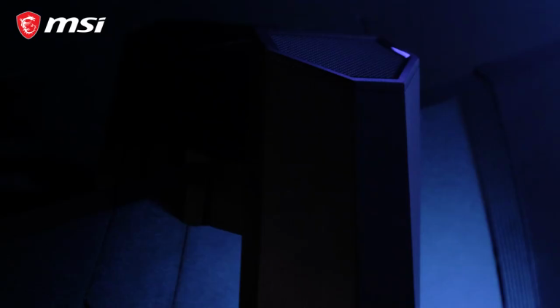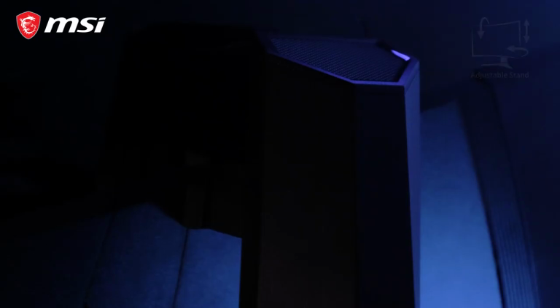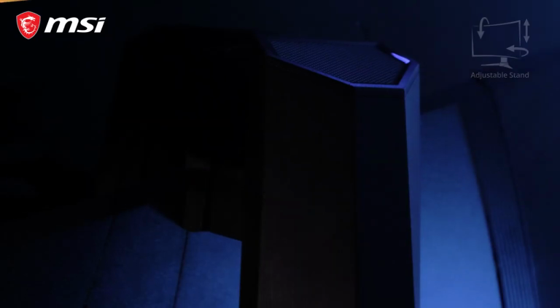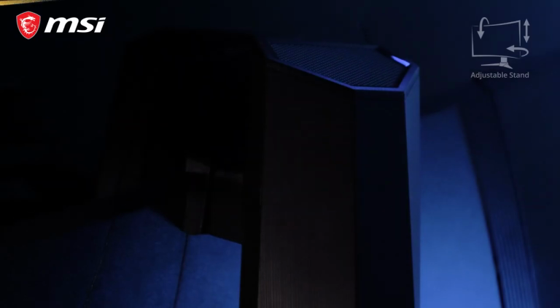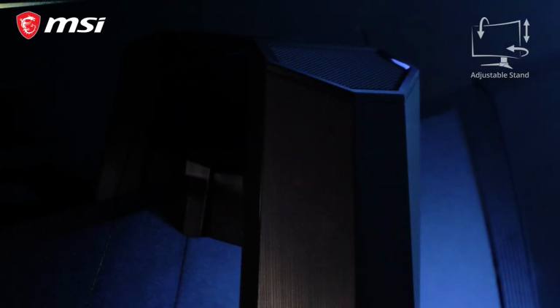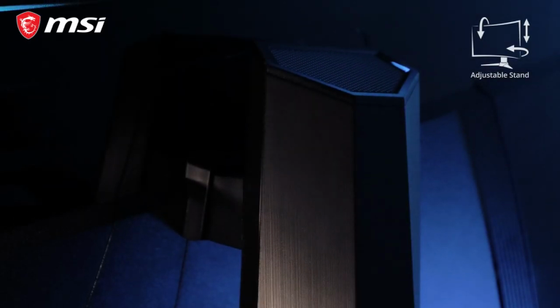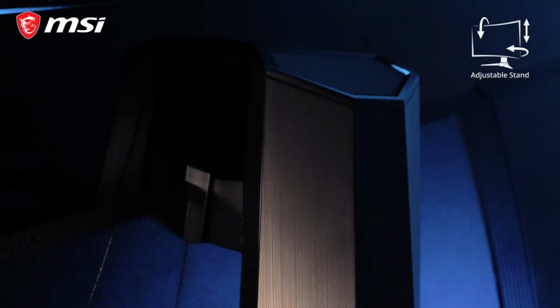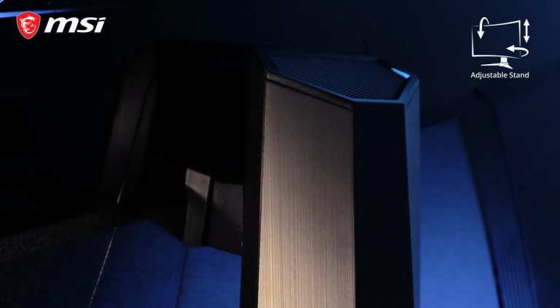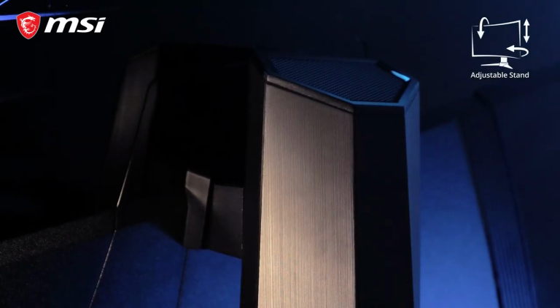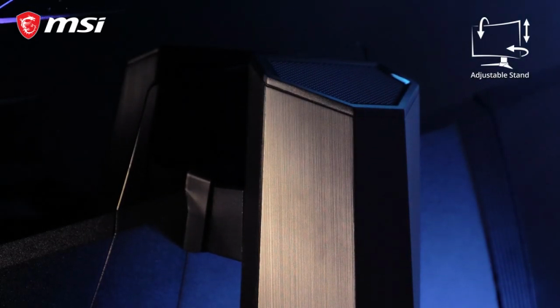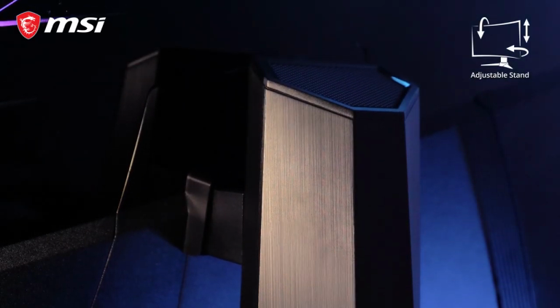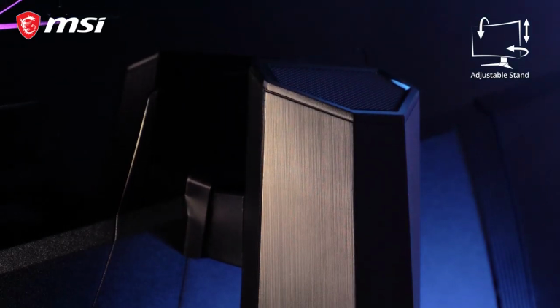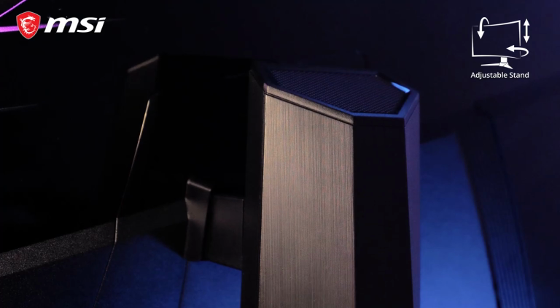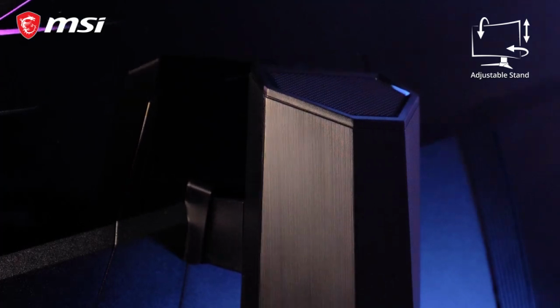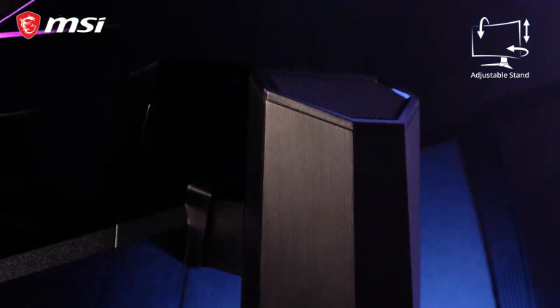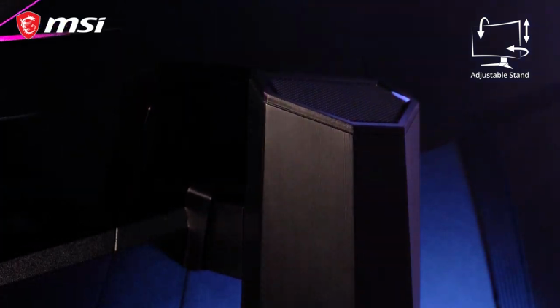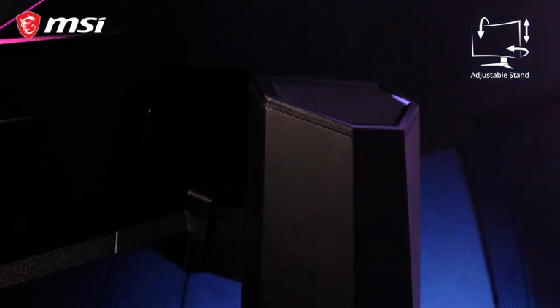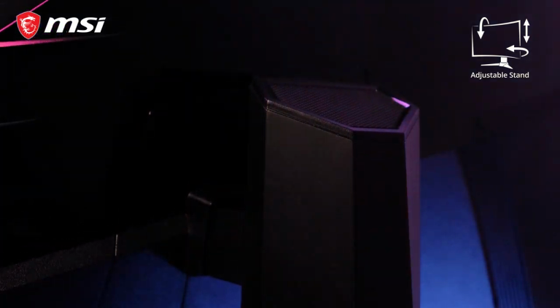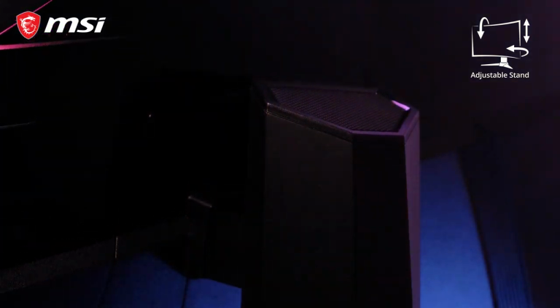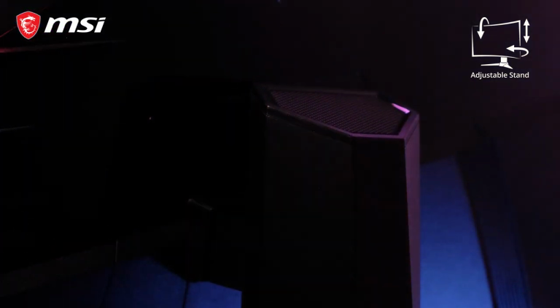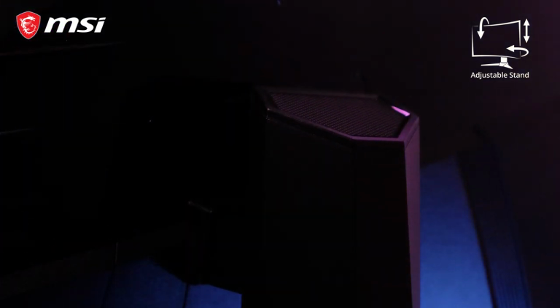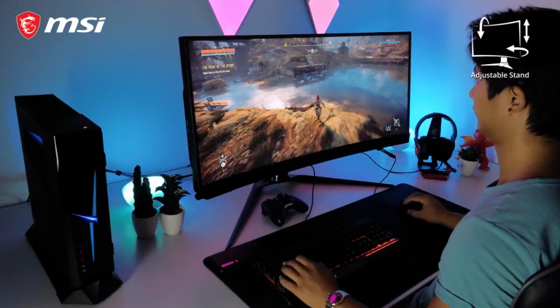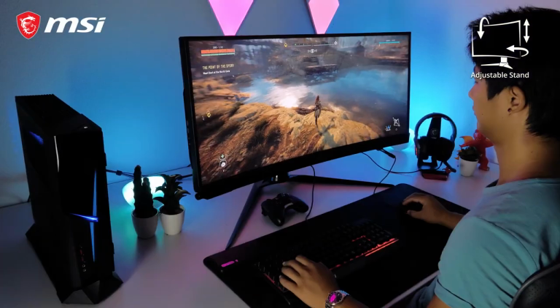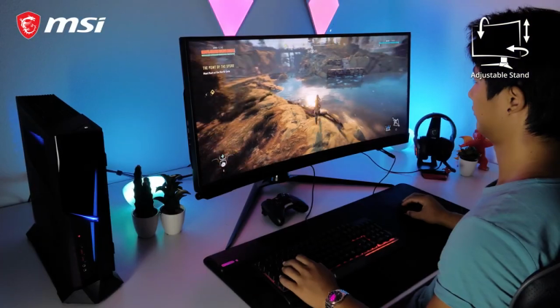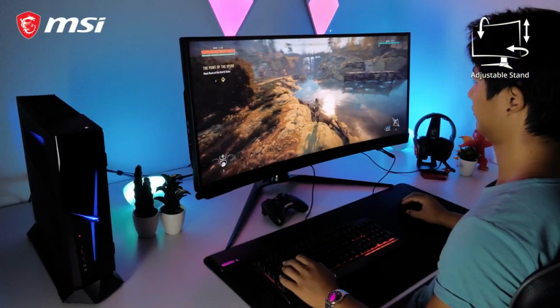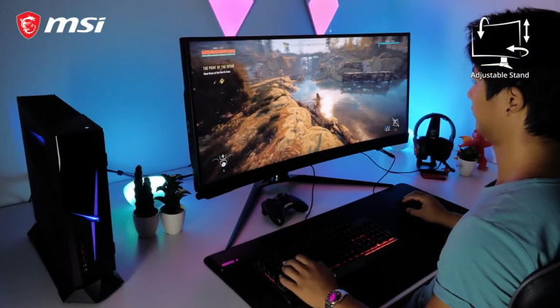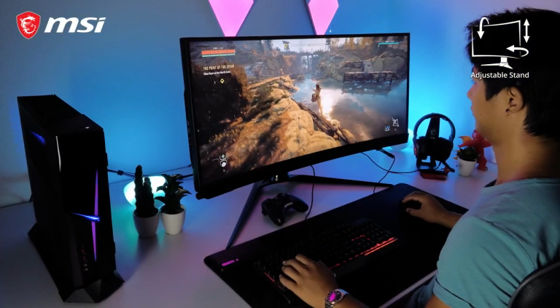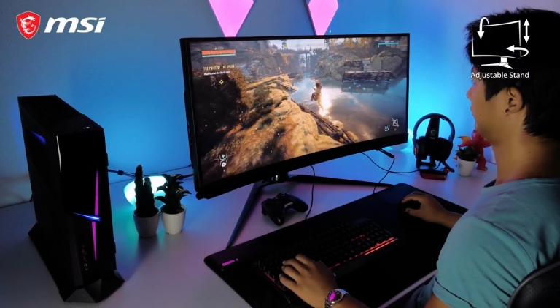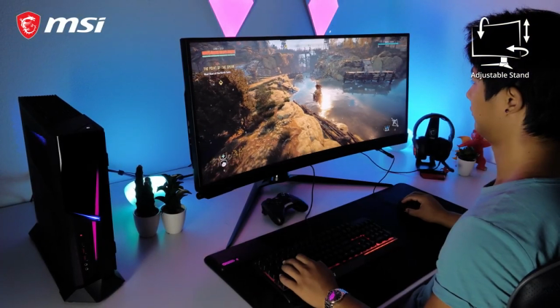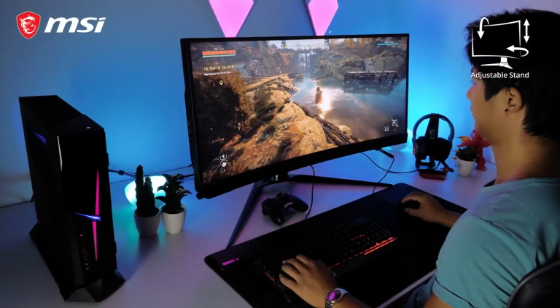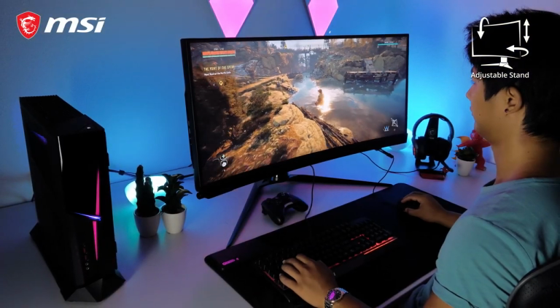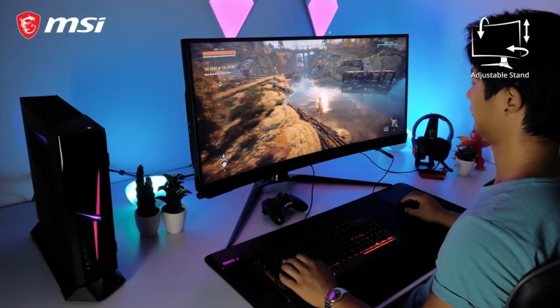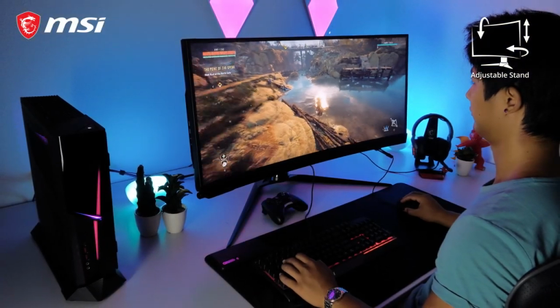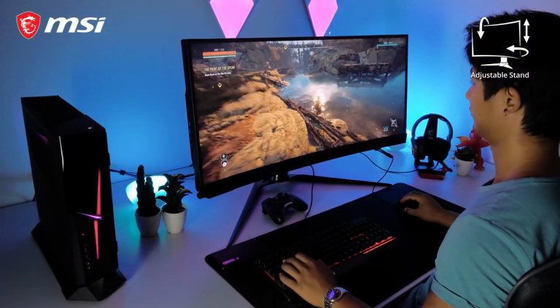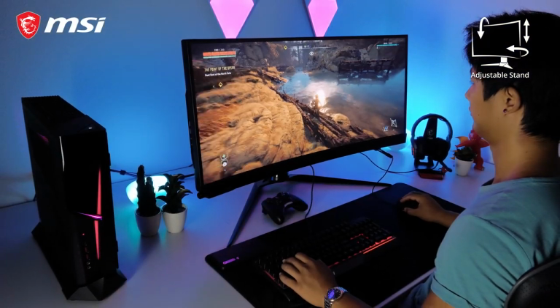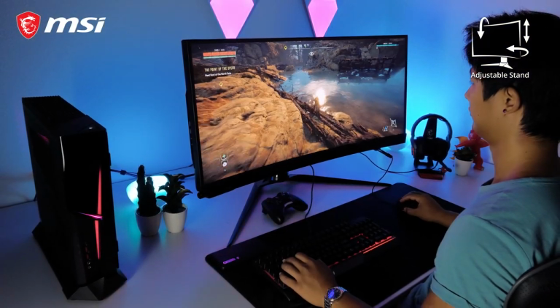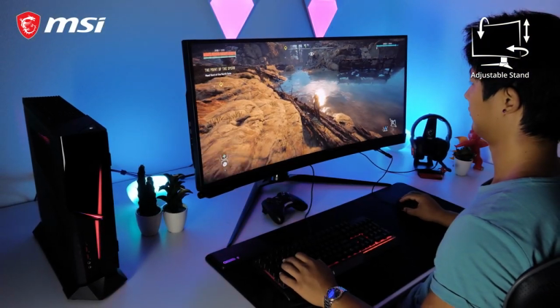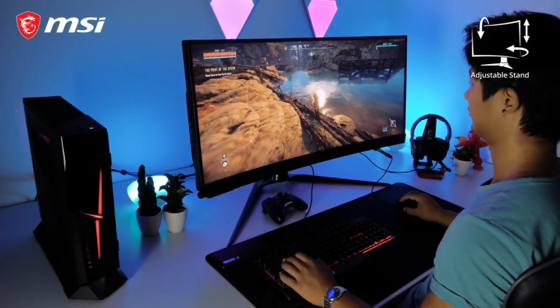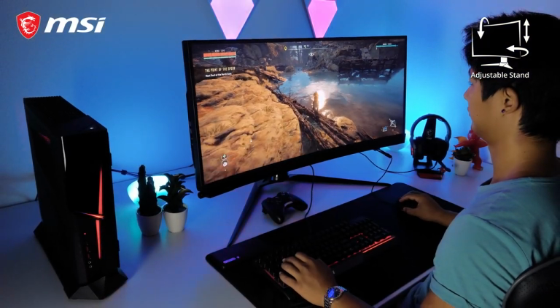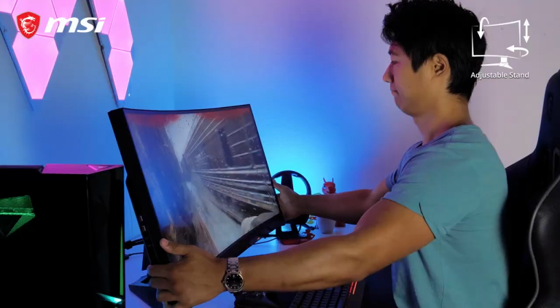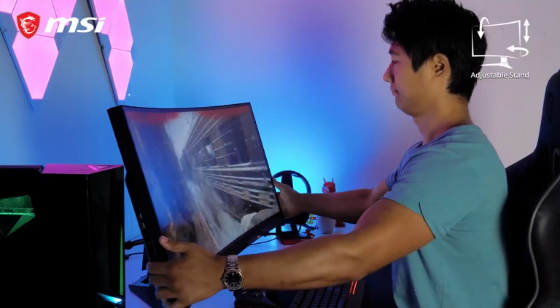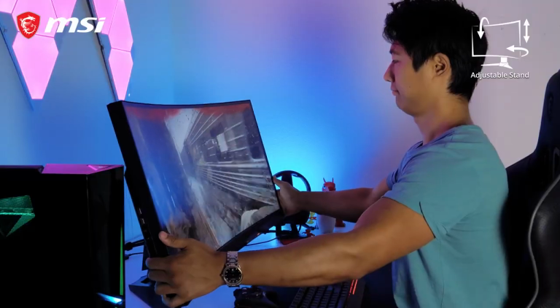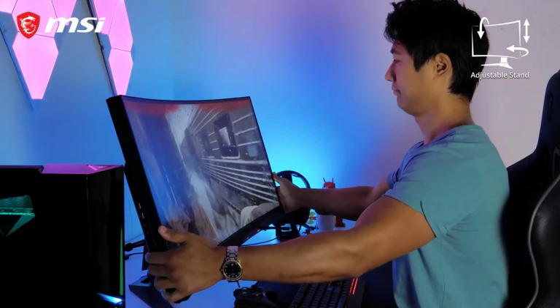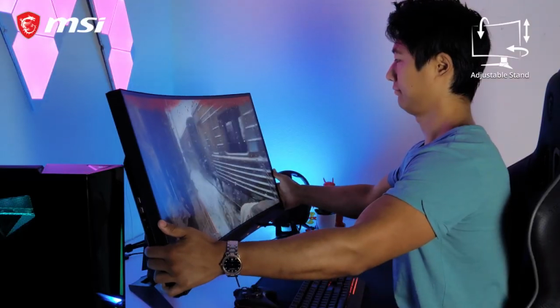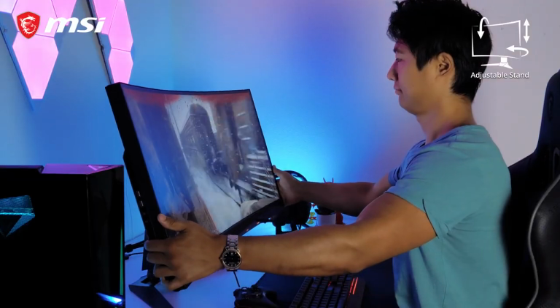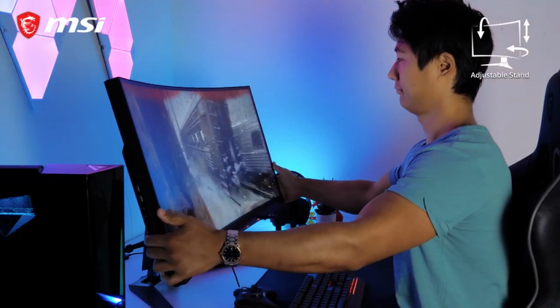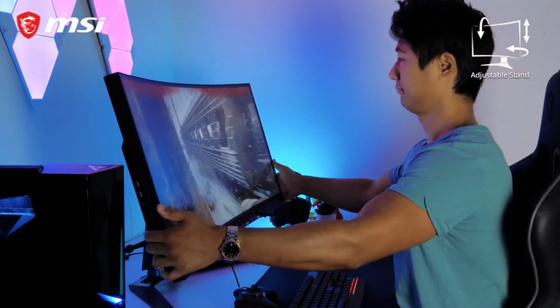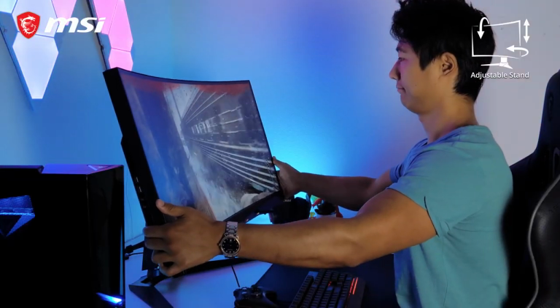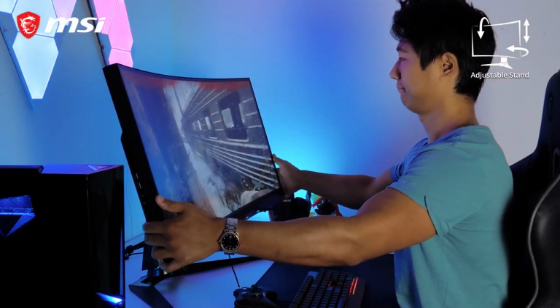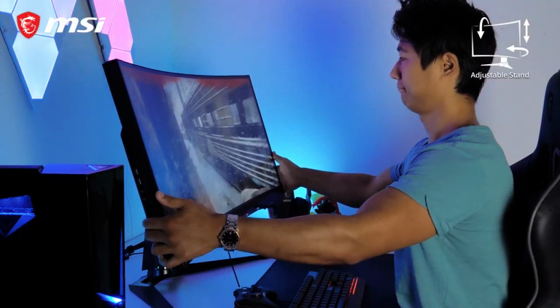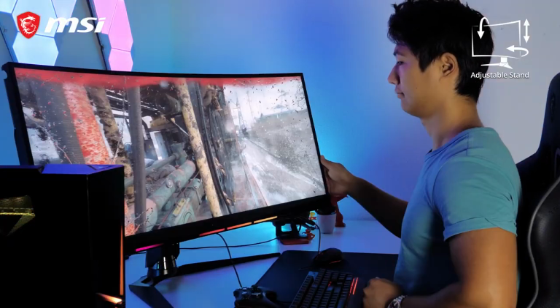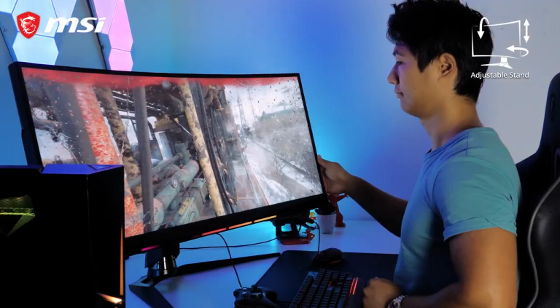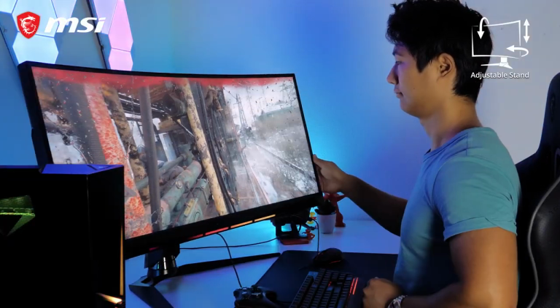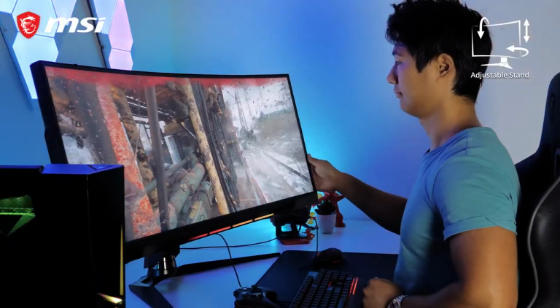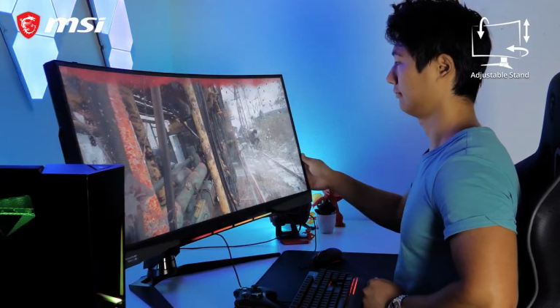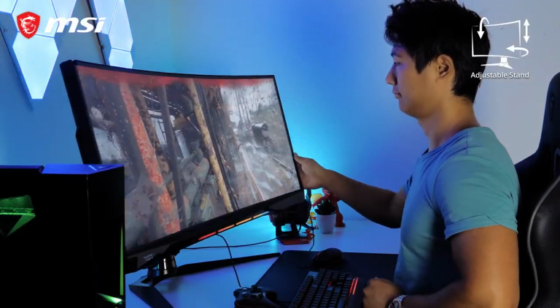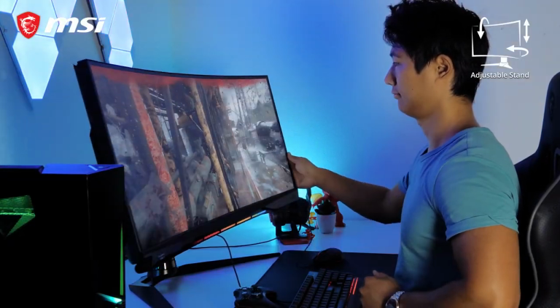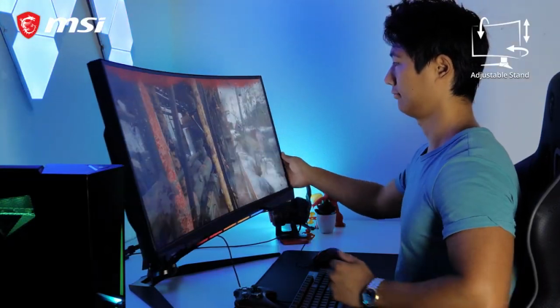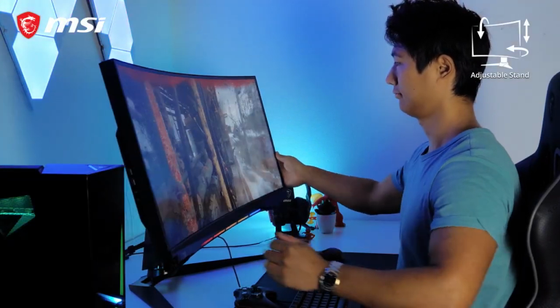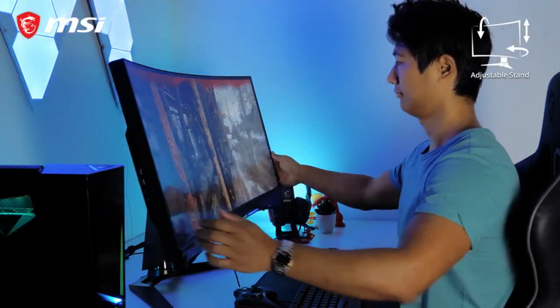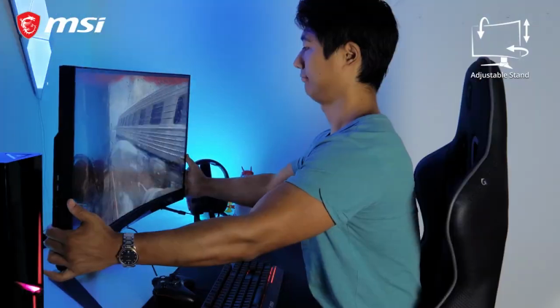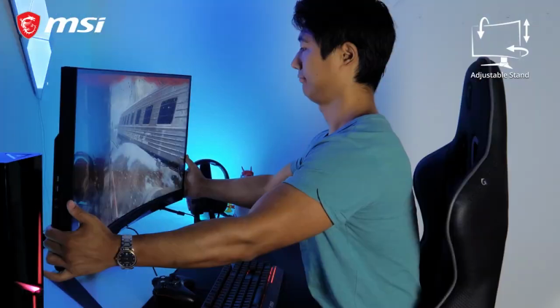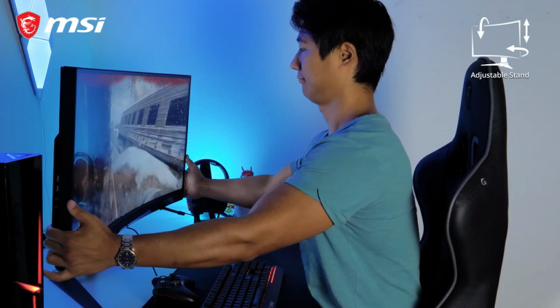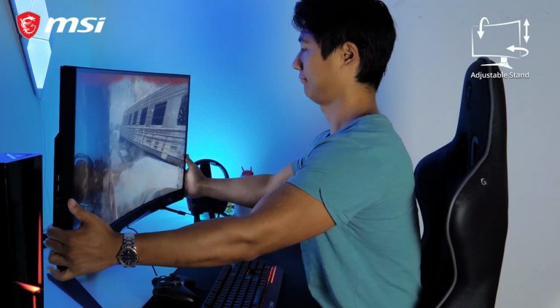And with the adjustable stand, you can be sure to position the monitor to your best liking with height, swivel, and tilt.